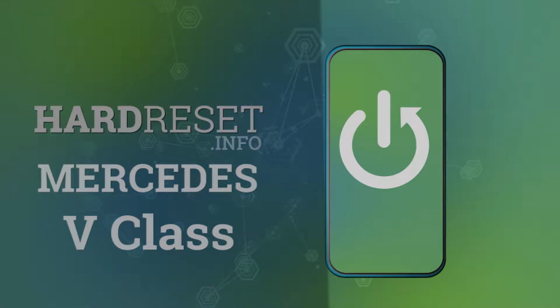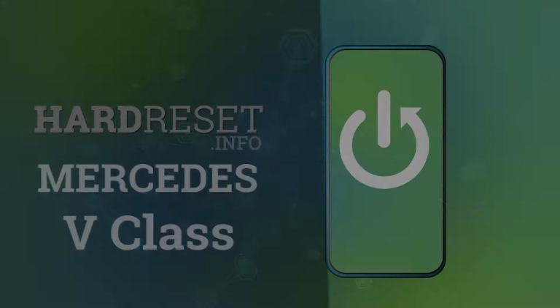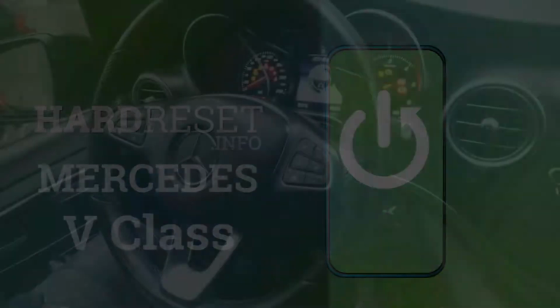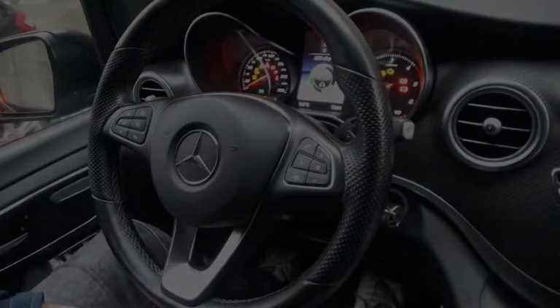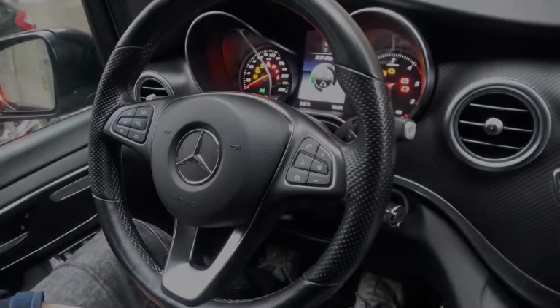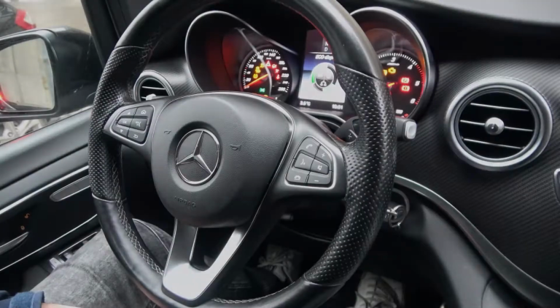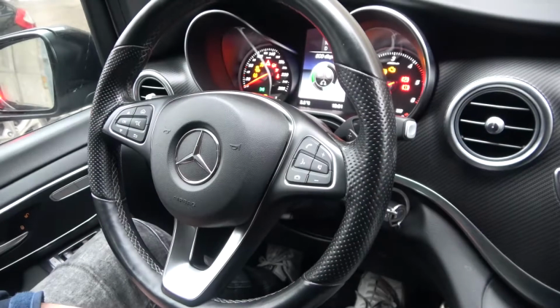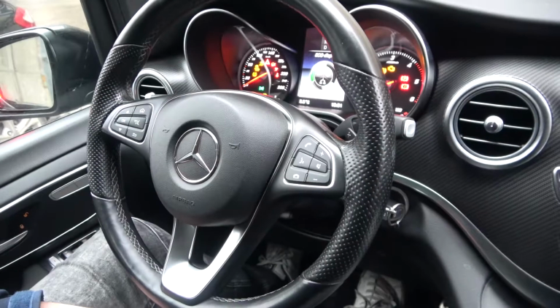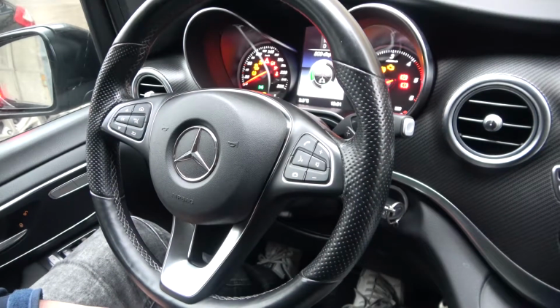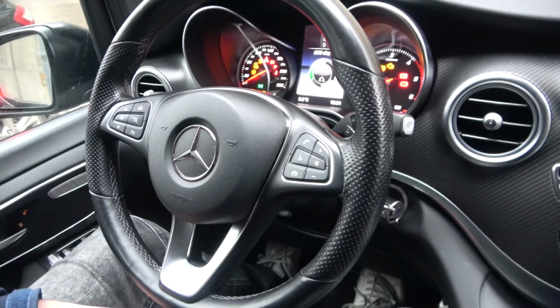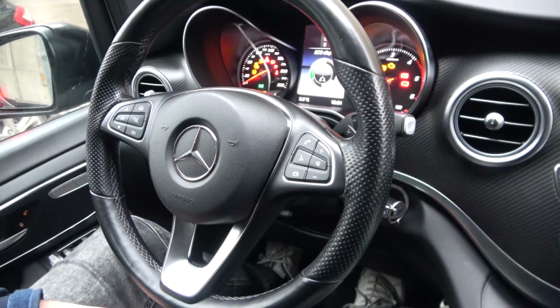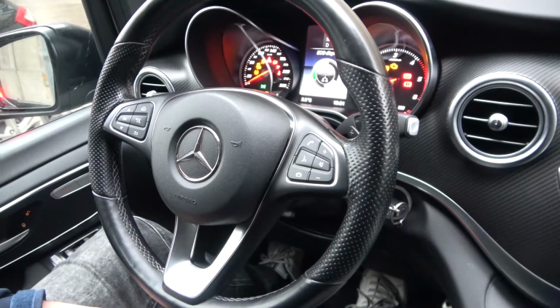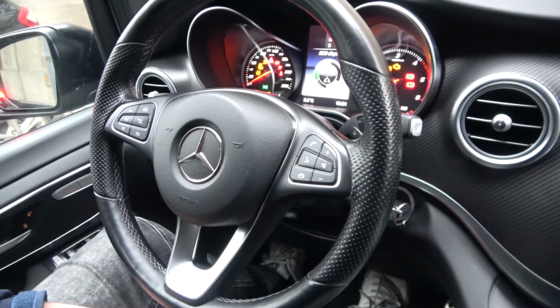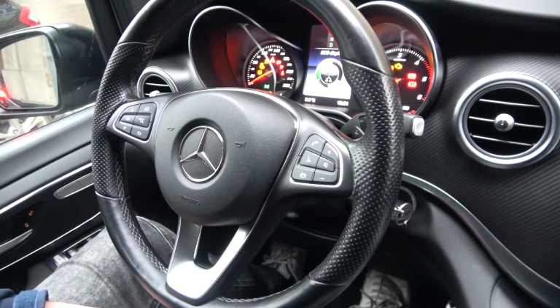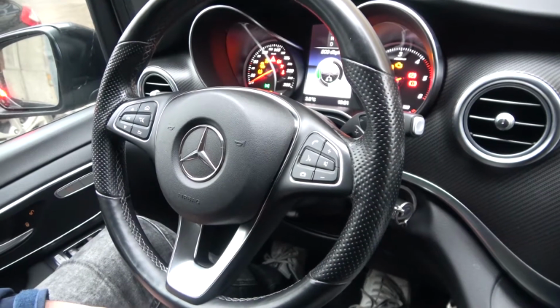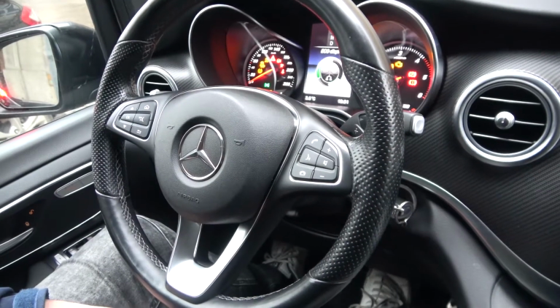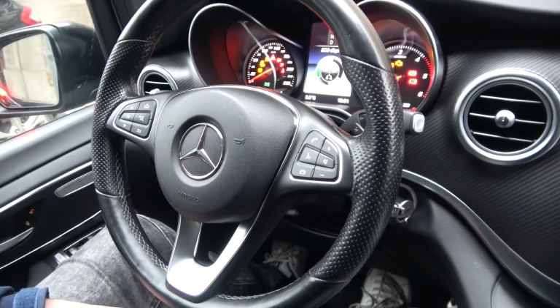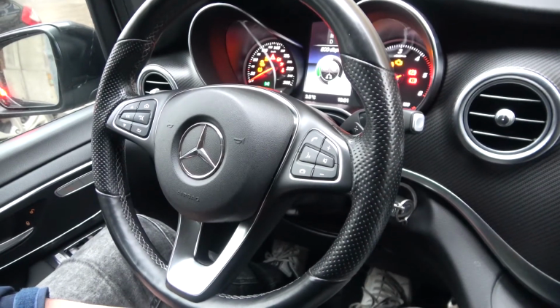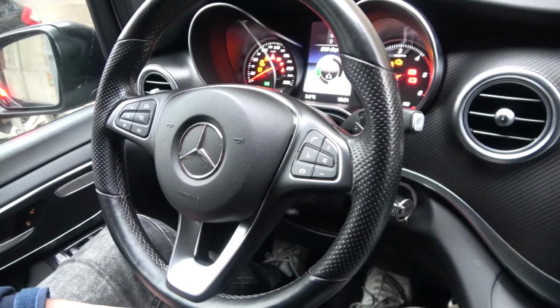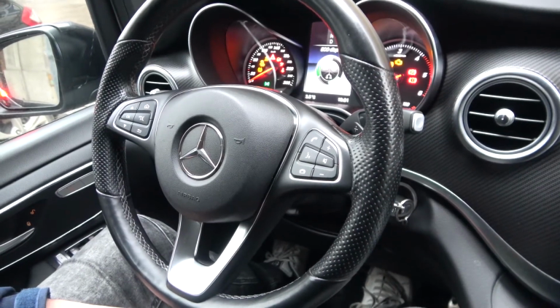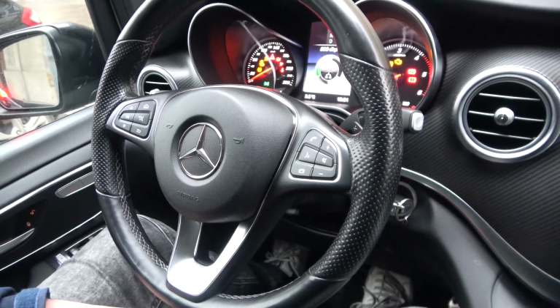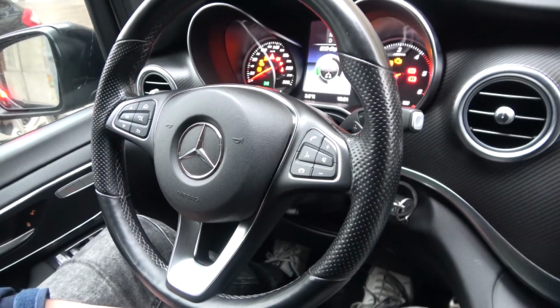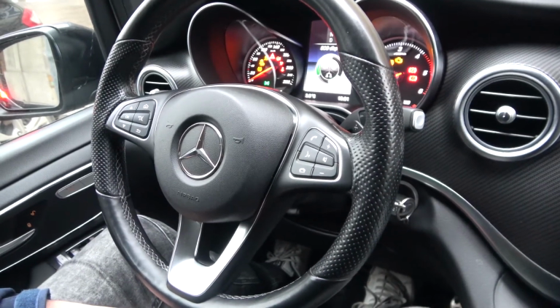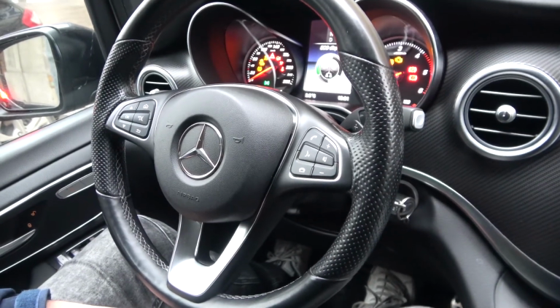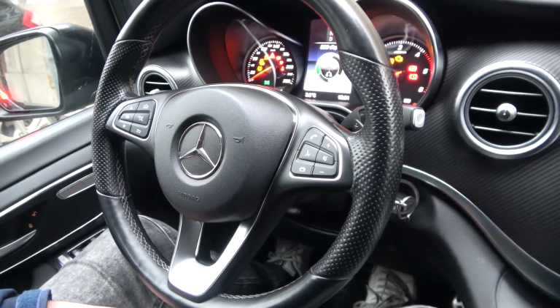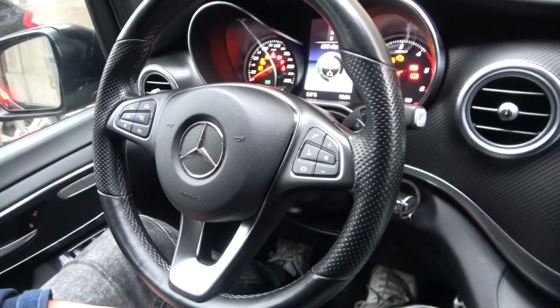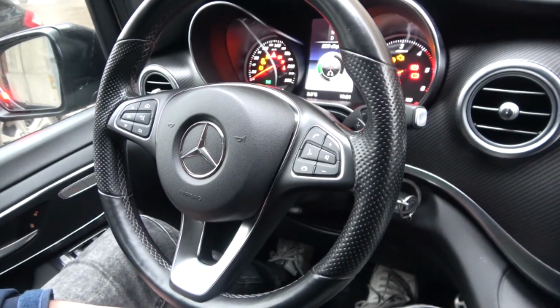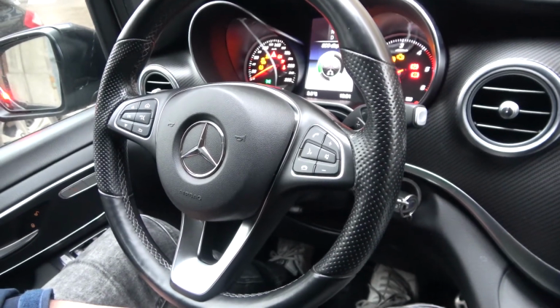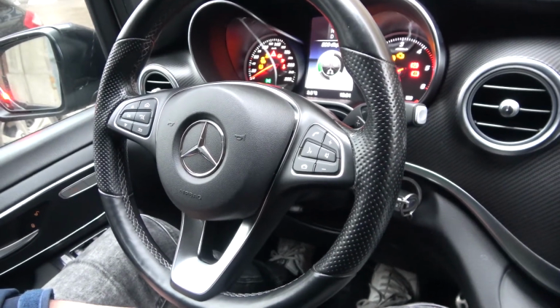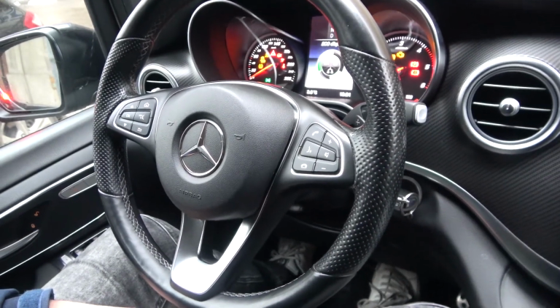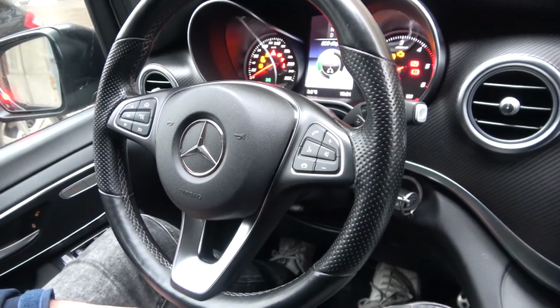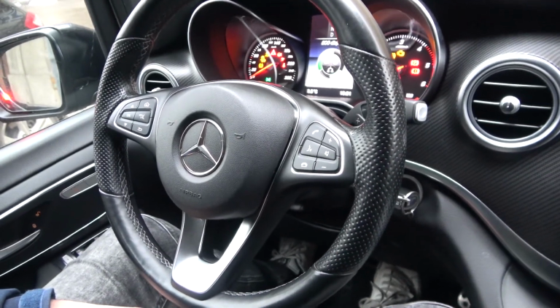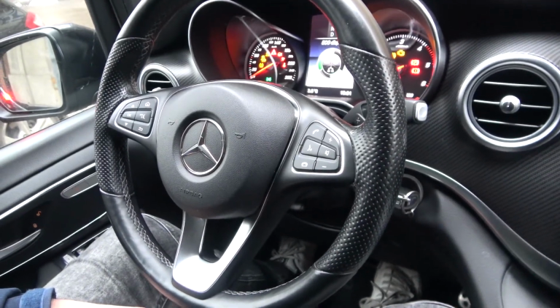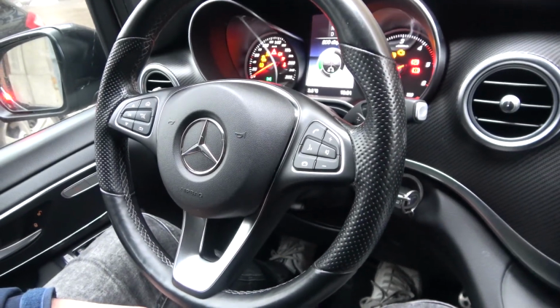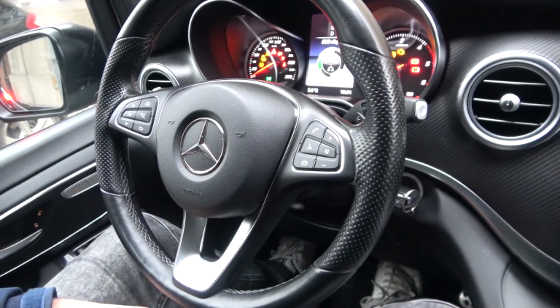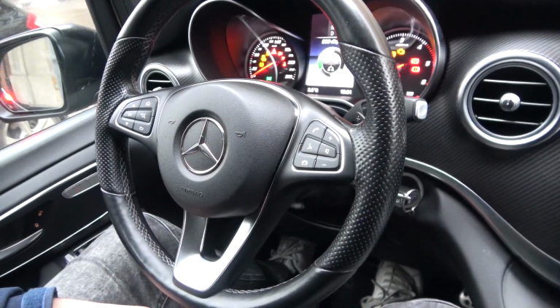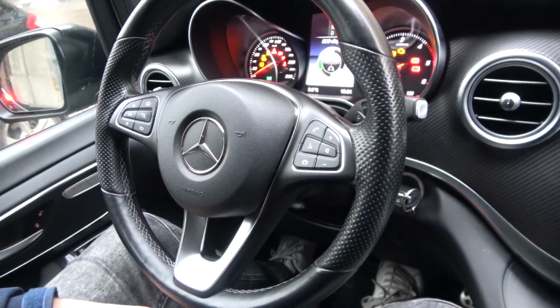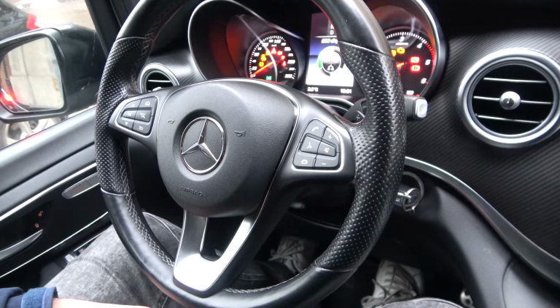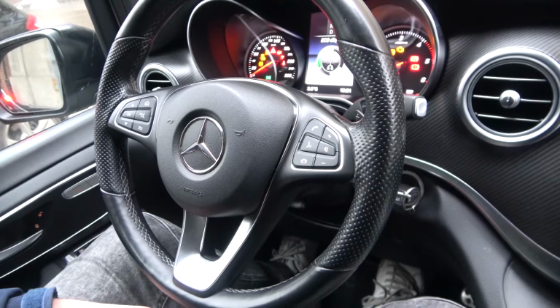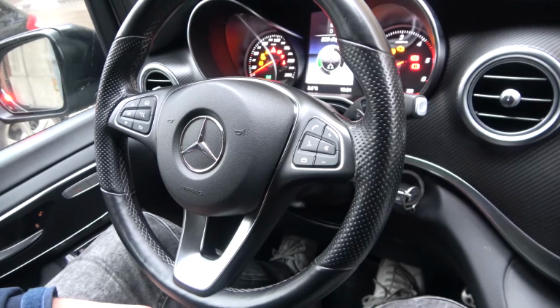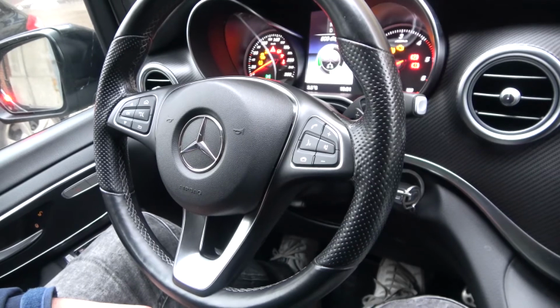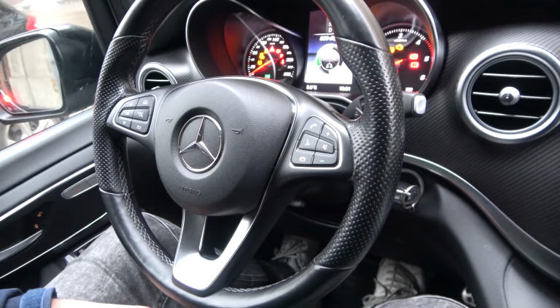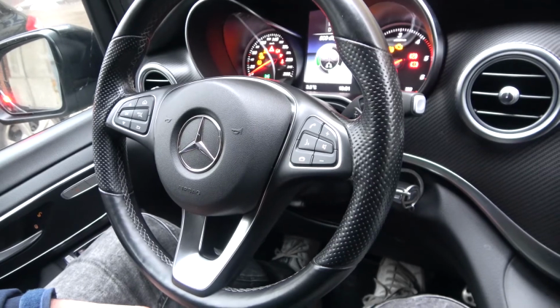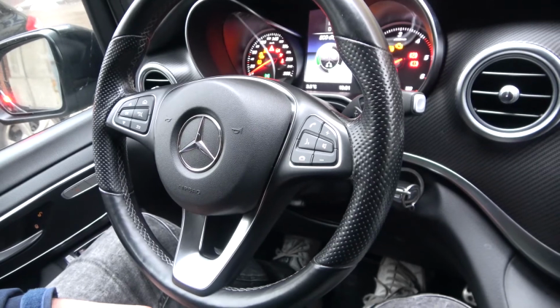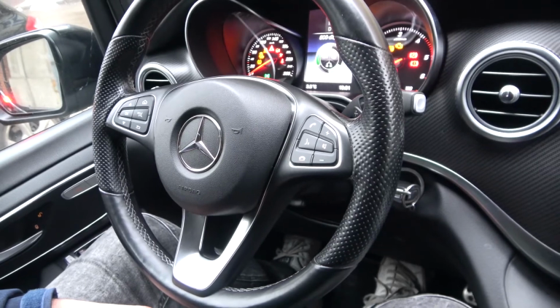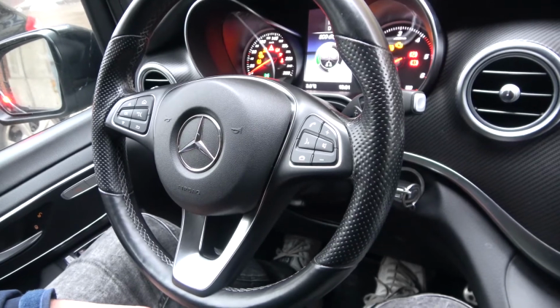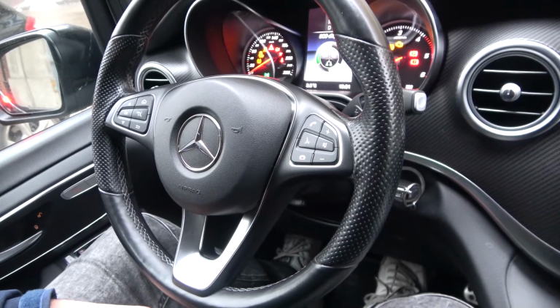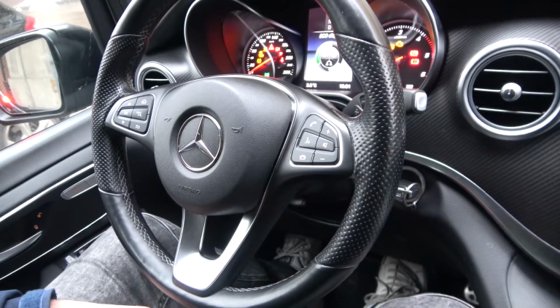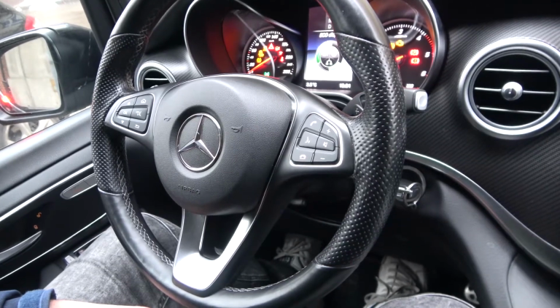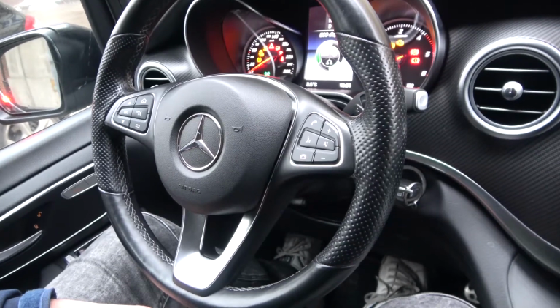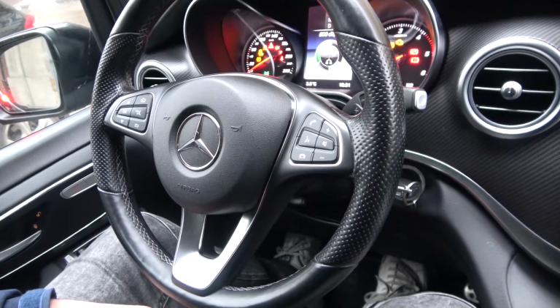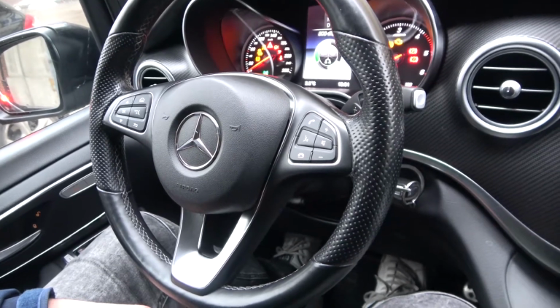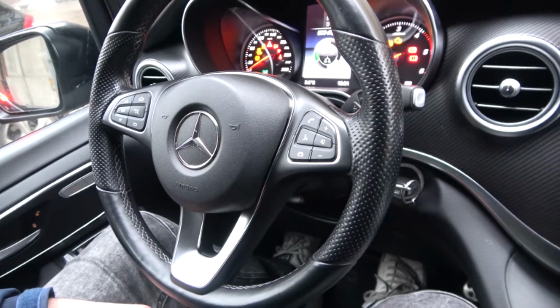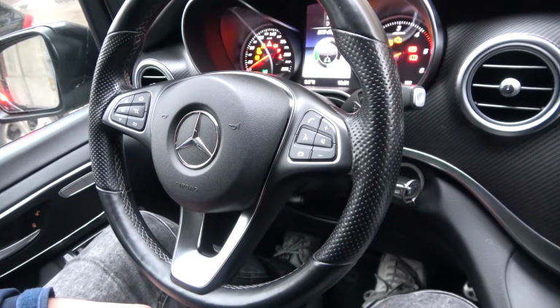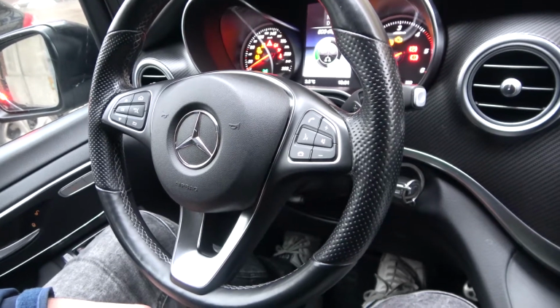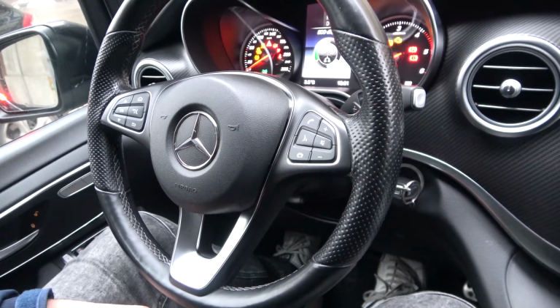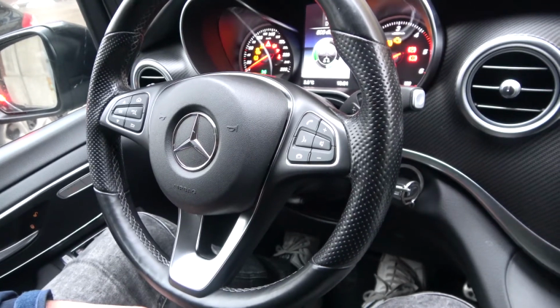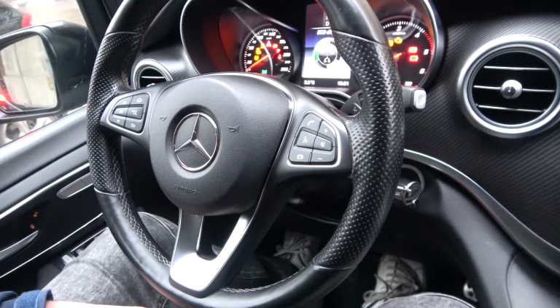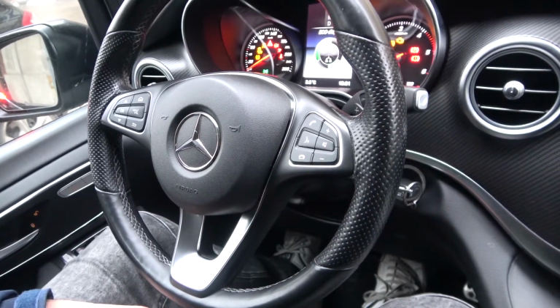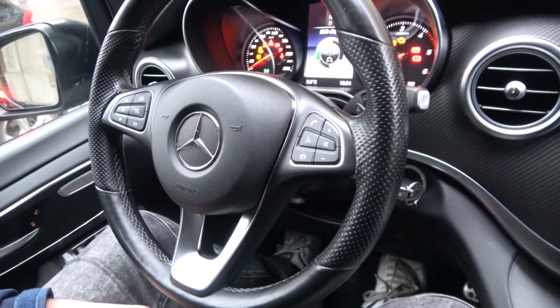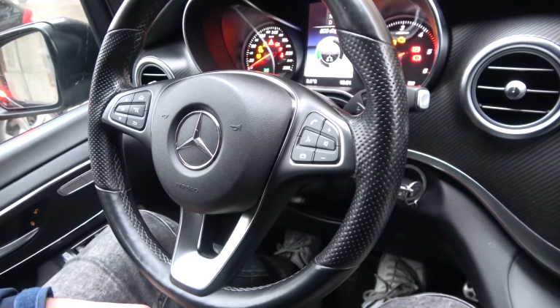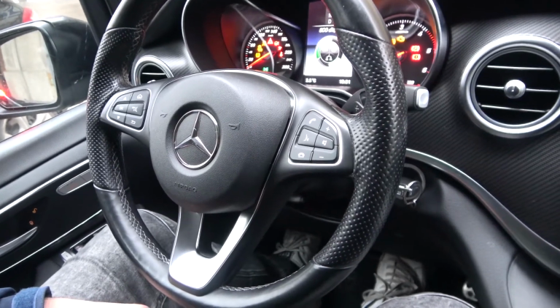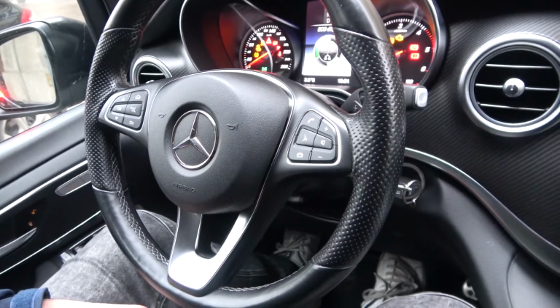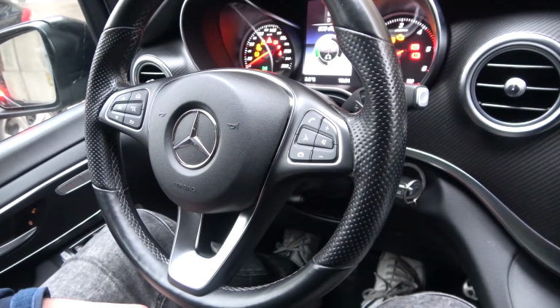Hello, today I'm in a Mercedes V-Class. In this video I'll show you how to enter the owner's manual.